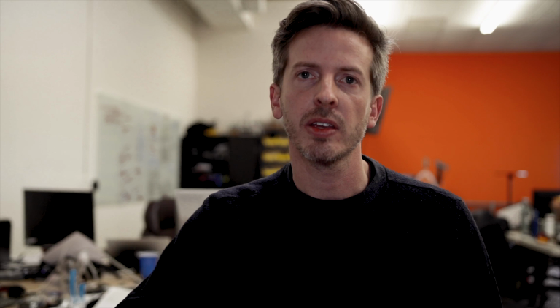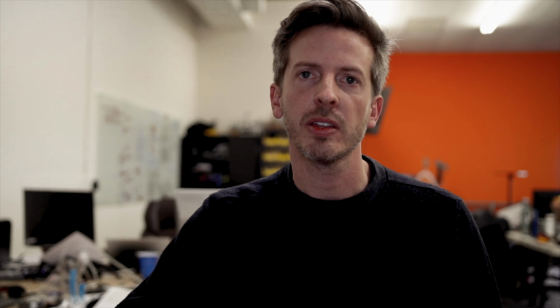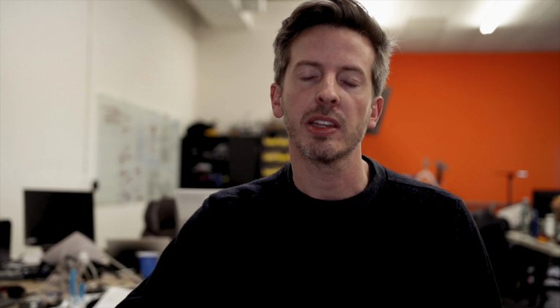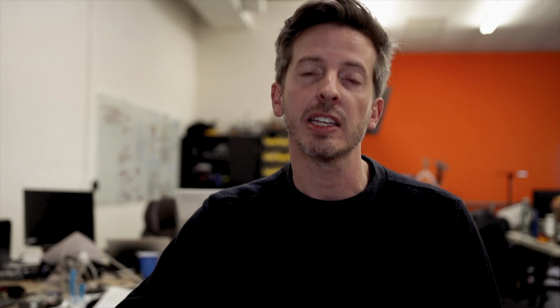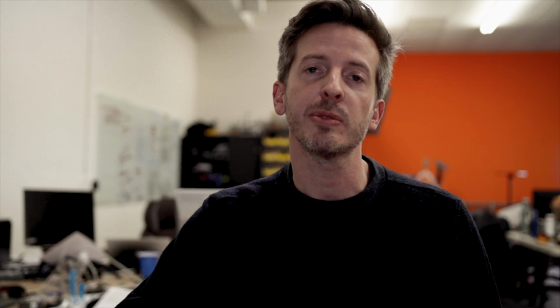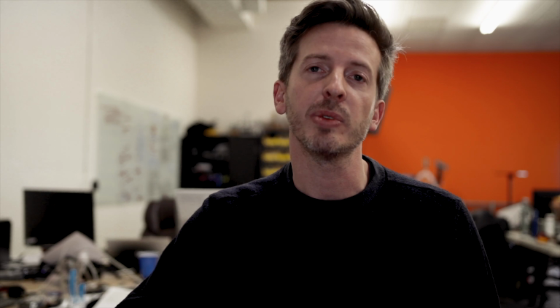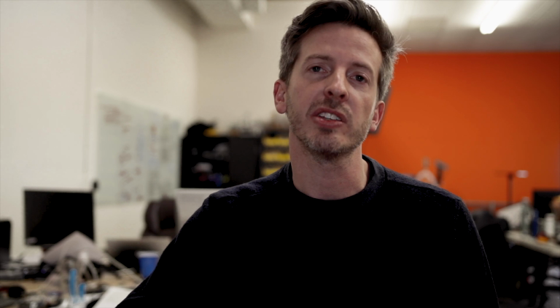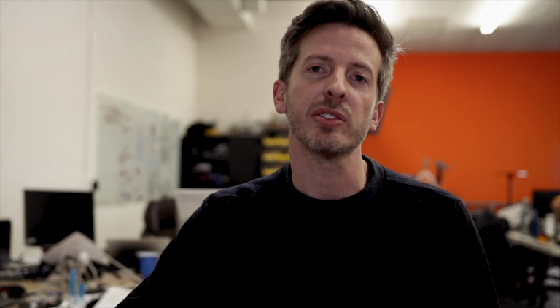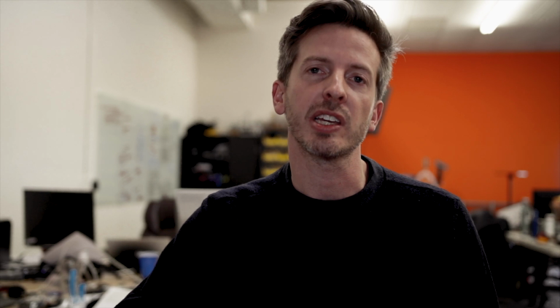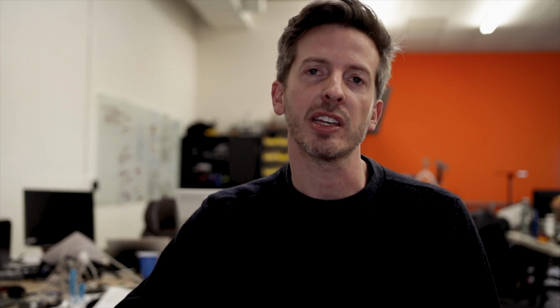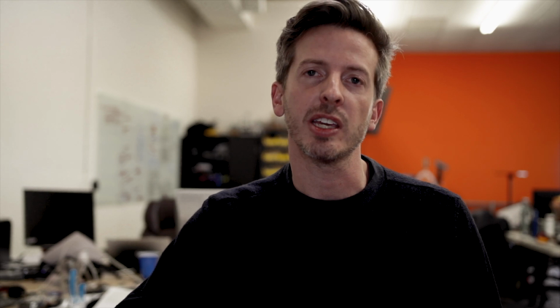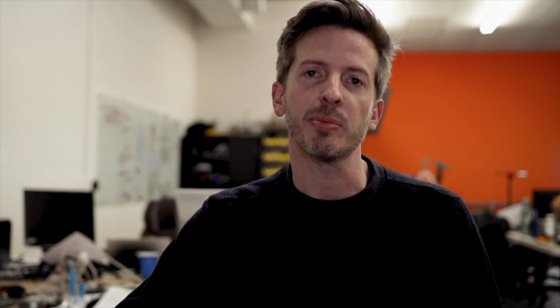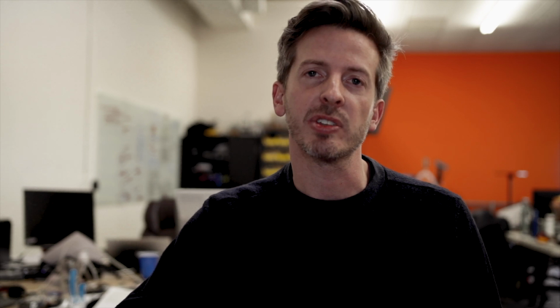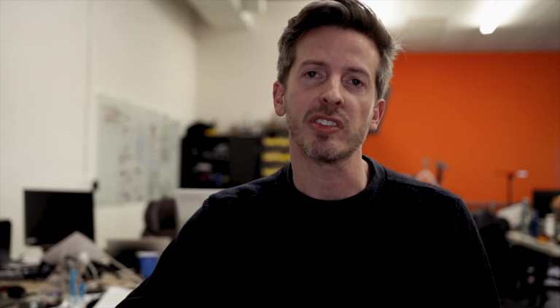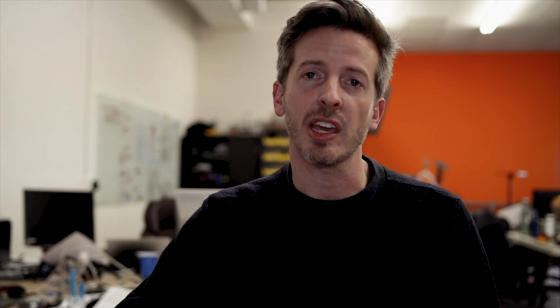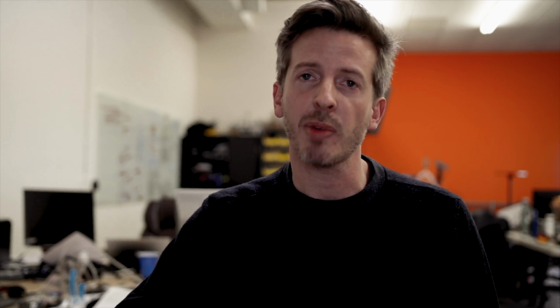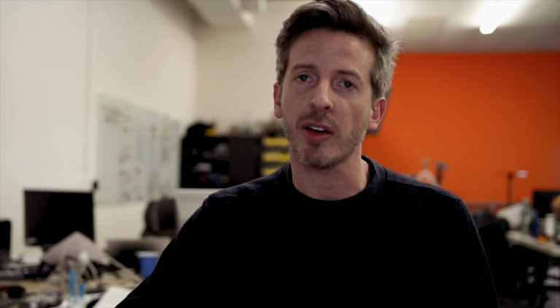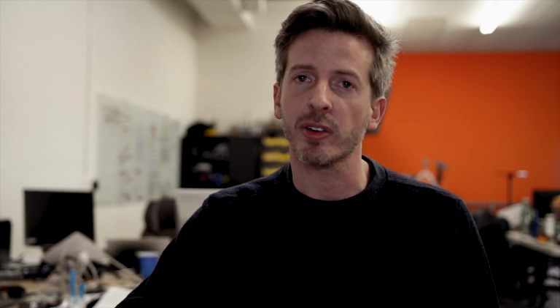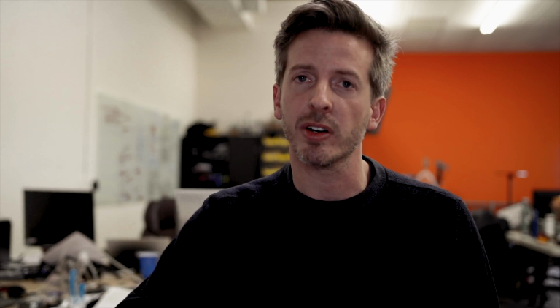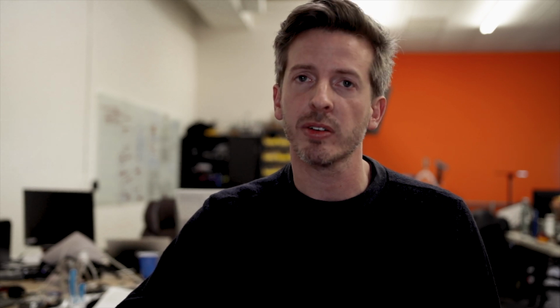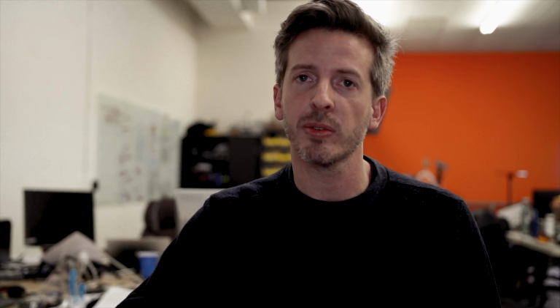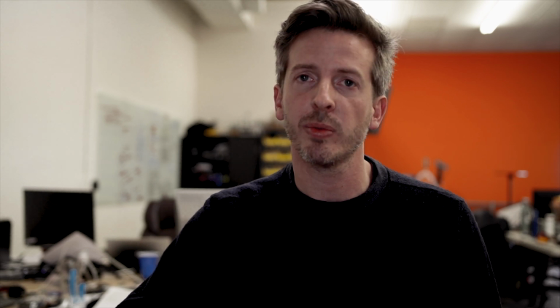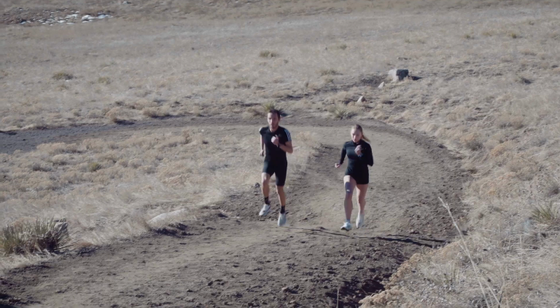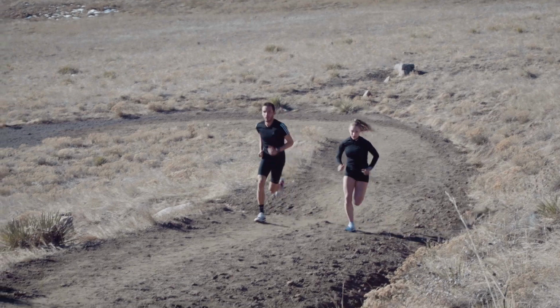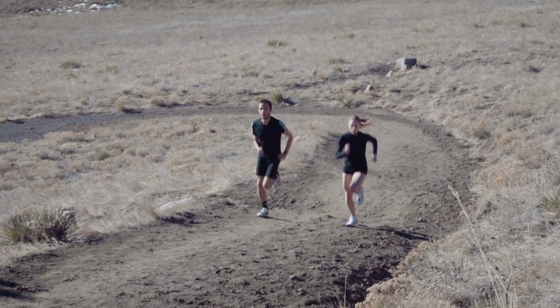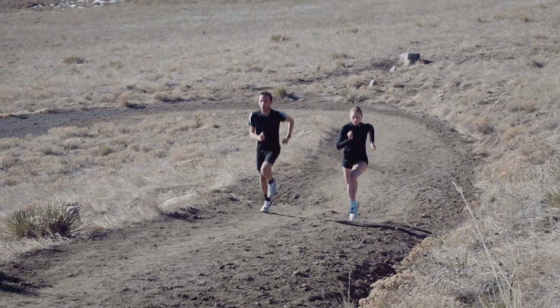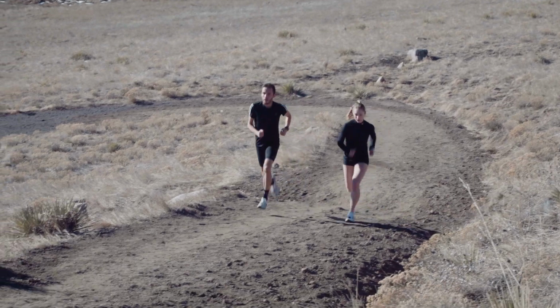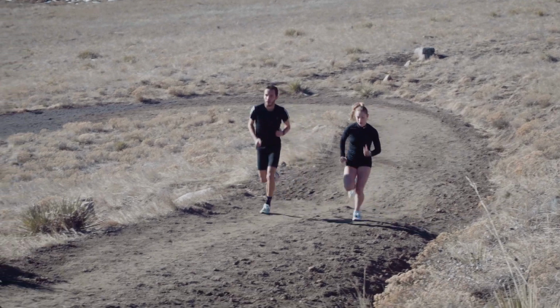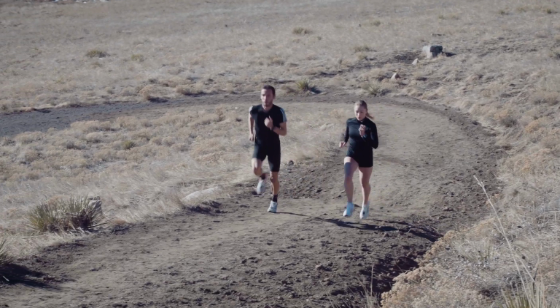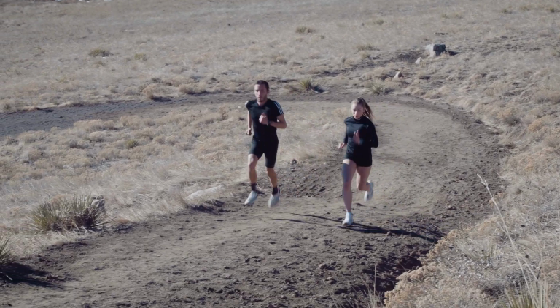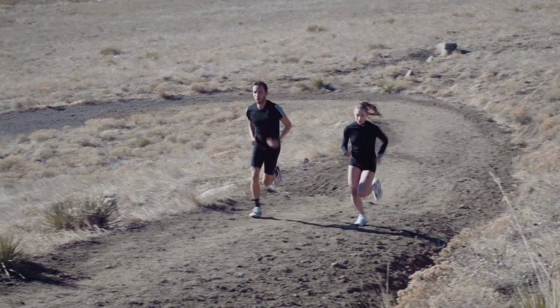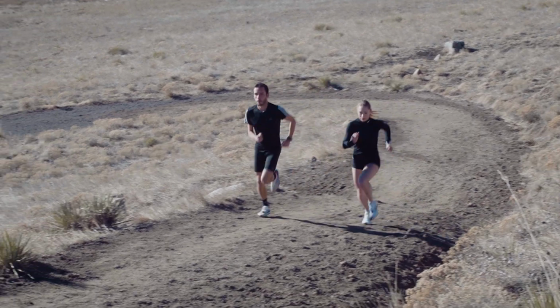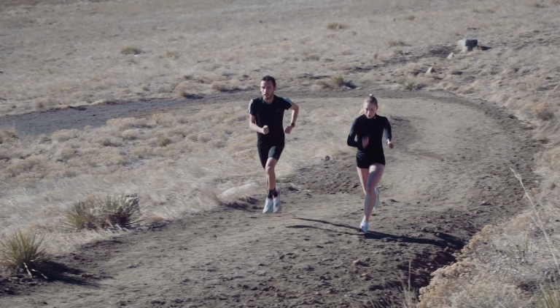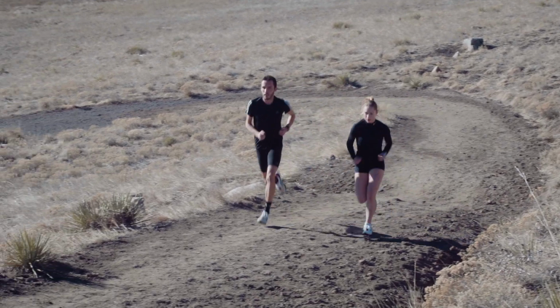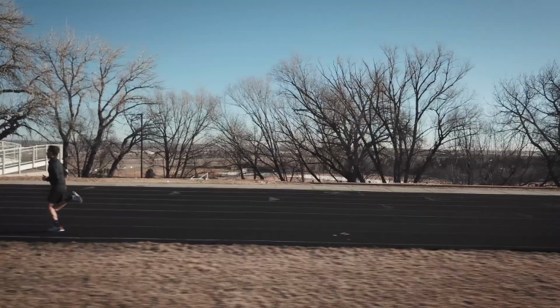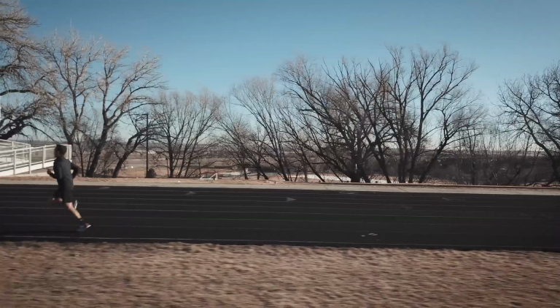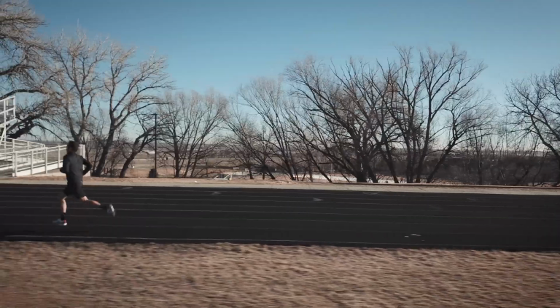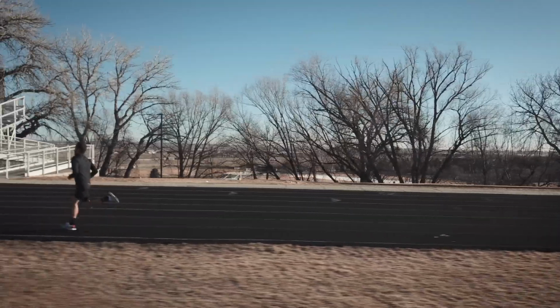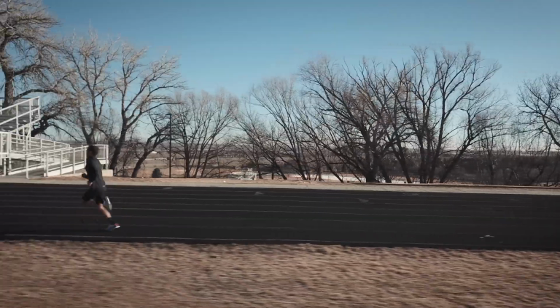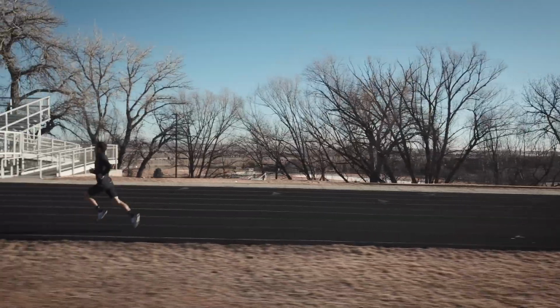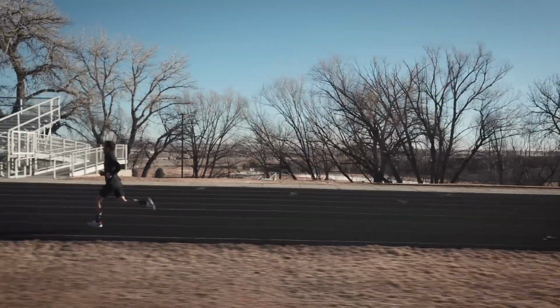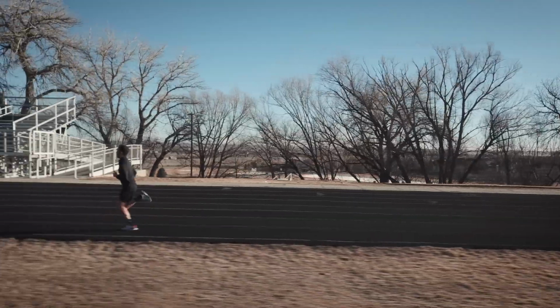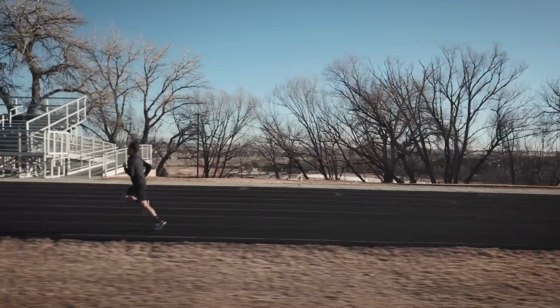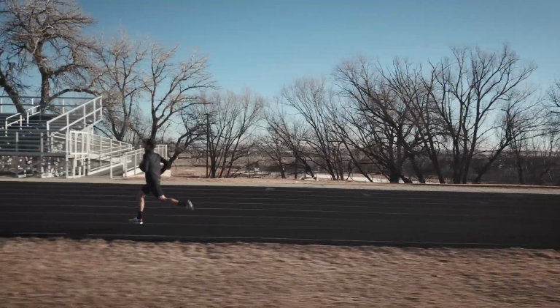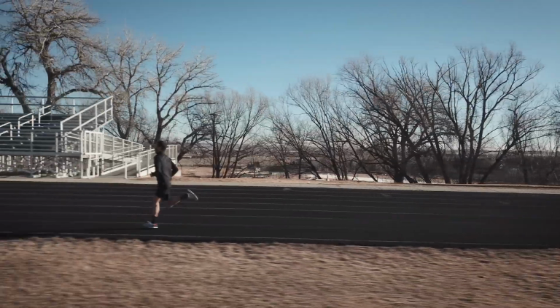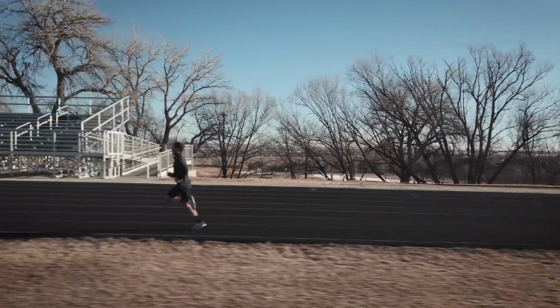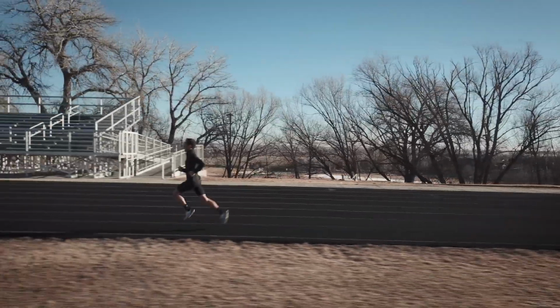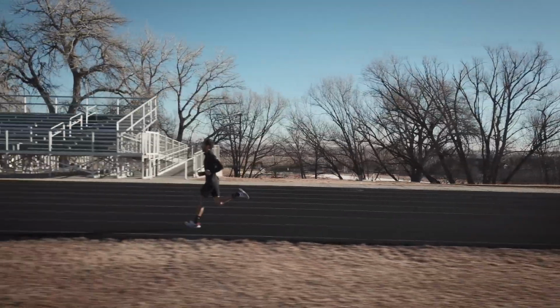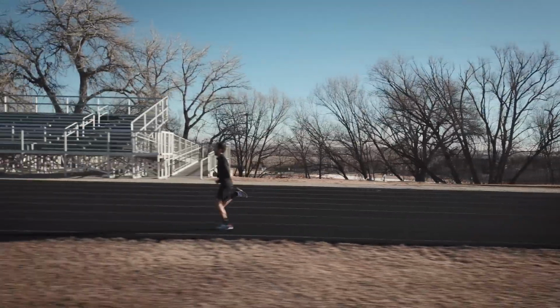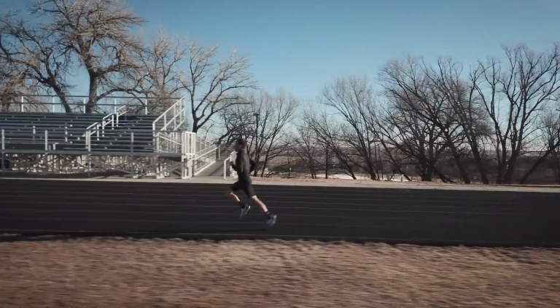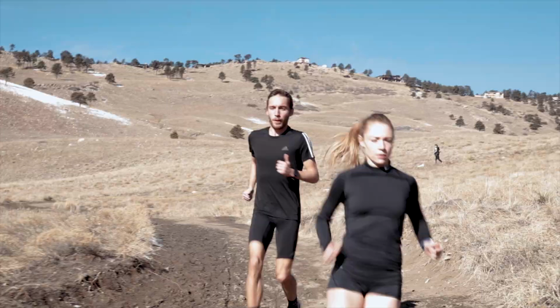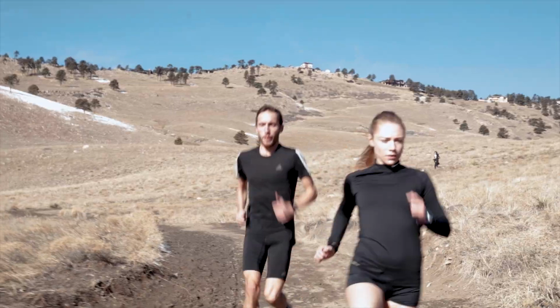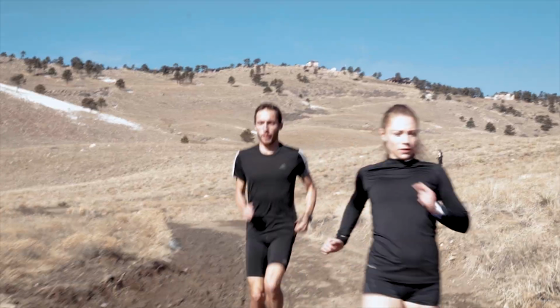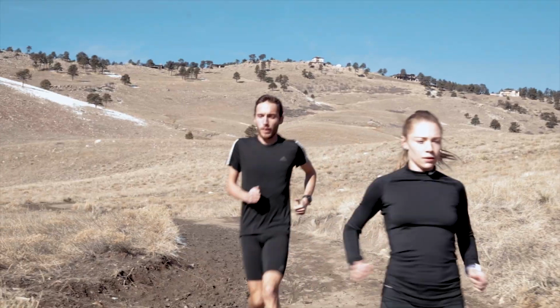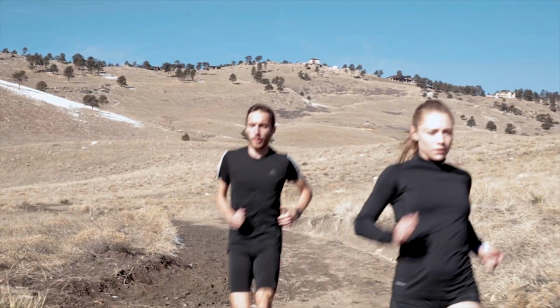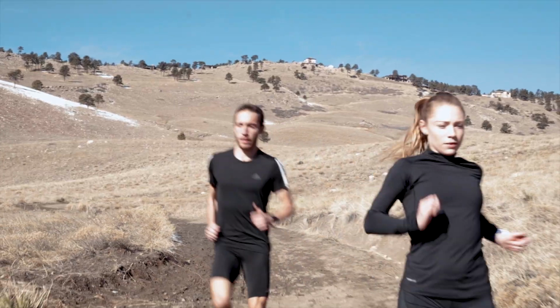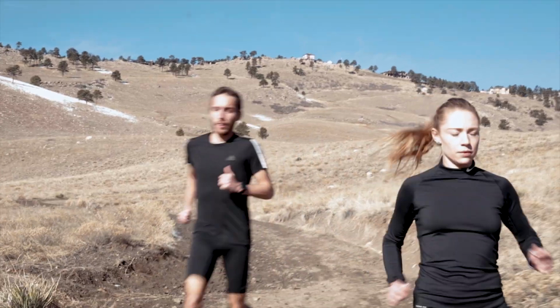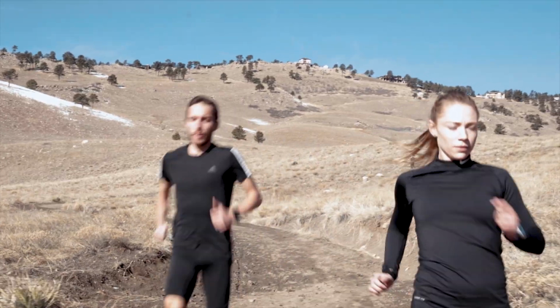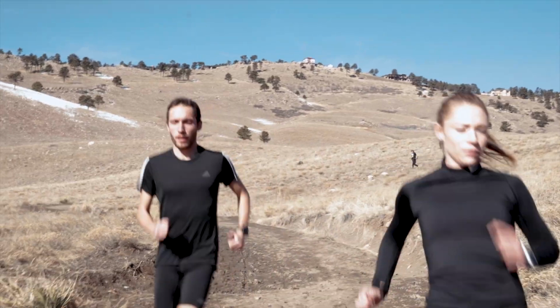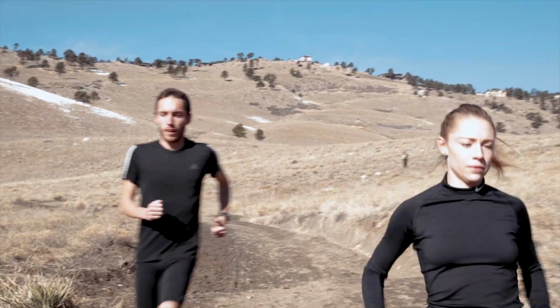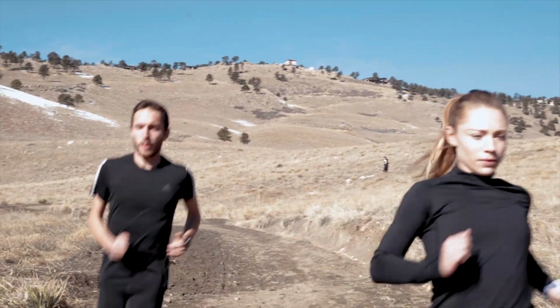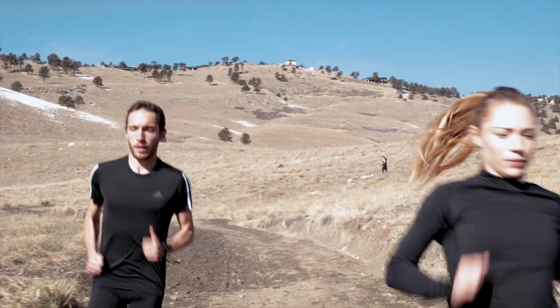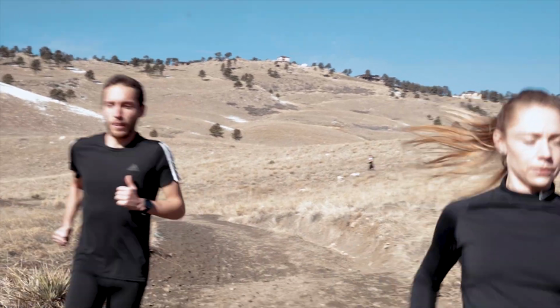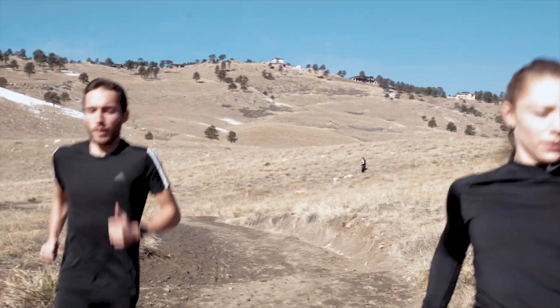This means you can keep the same effort whether you're running up a hill, a flat straightaway, or holding back on the downhill.